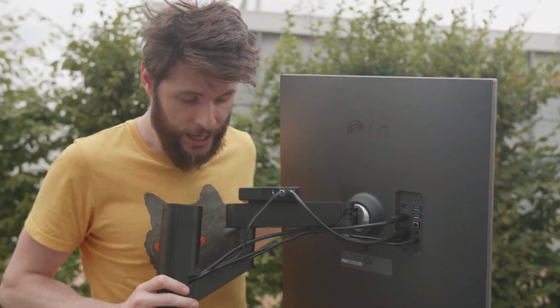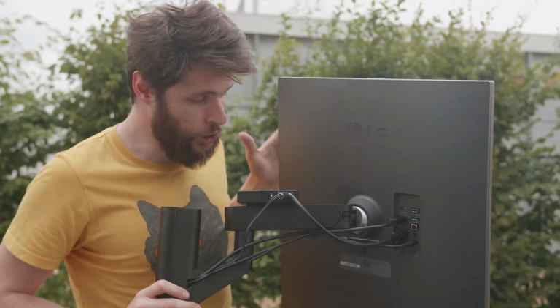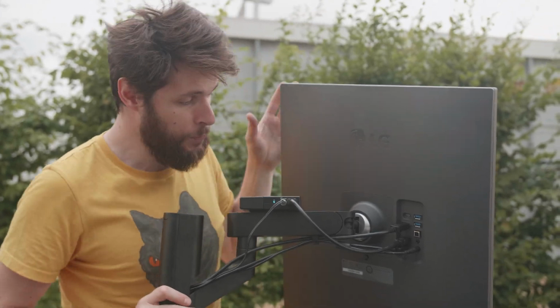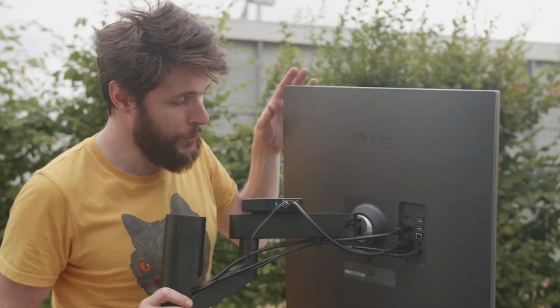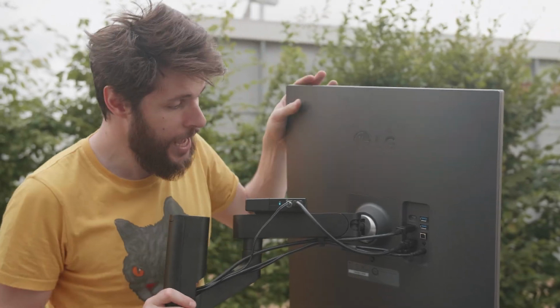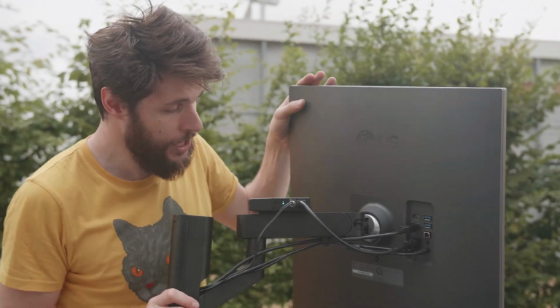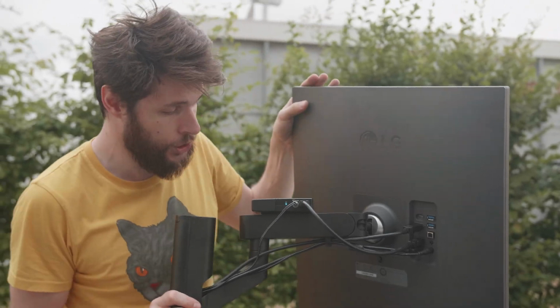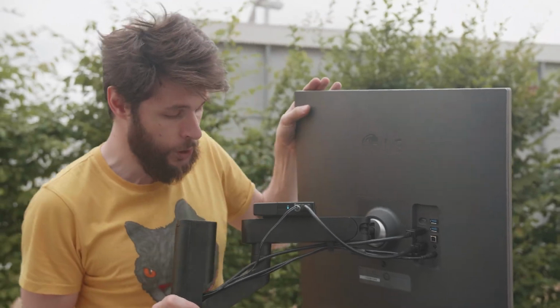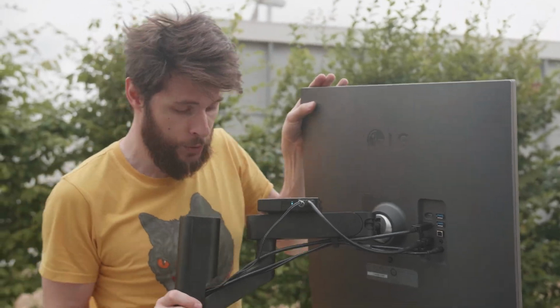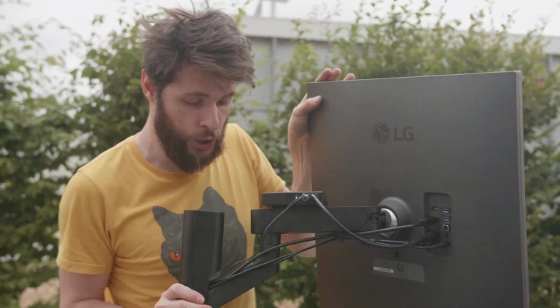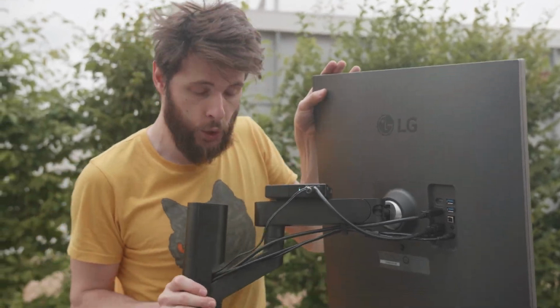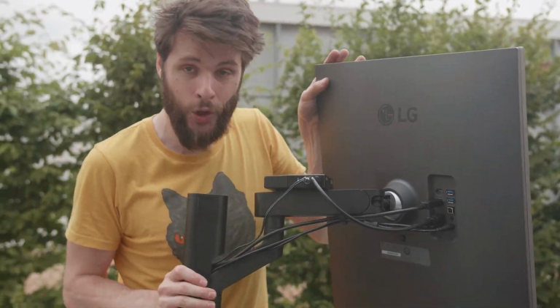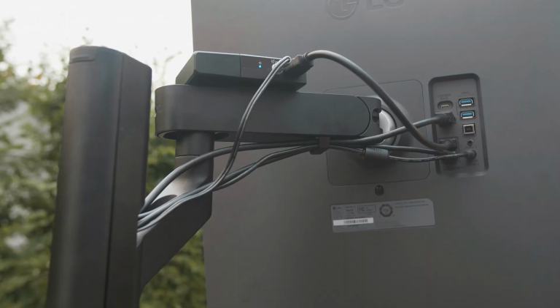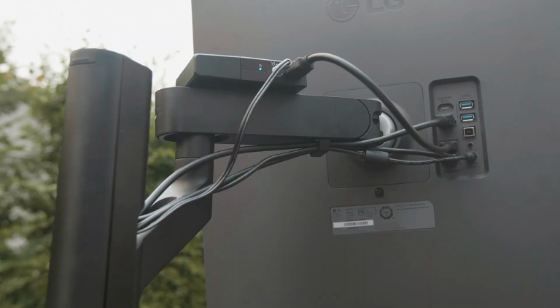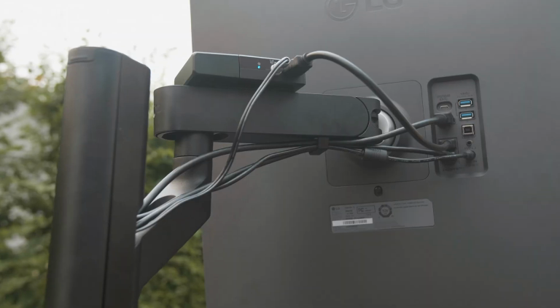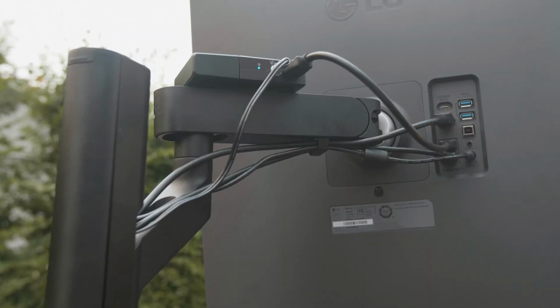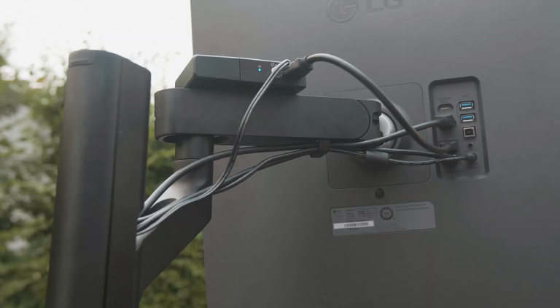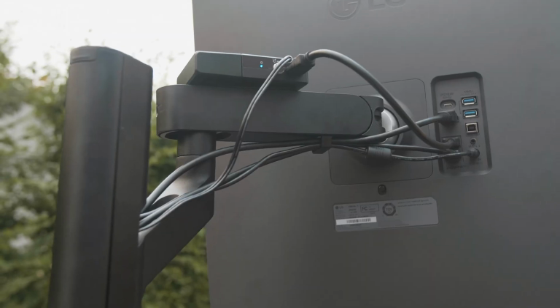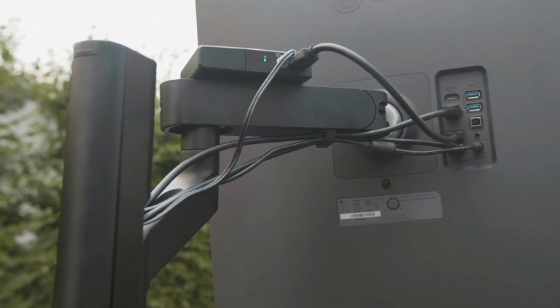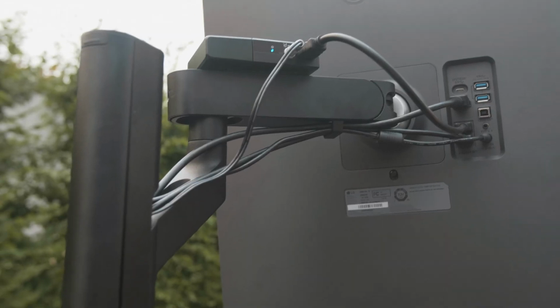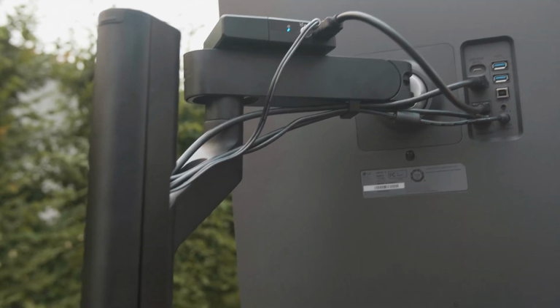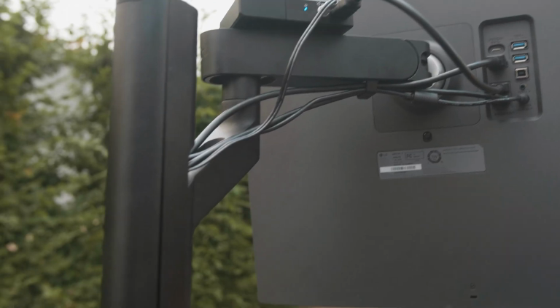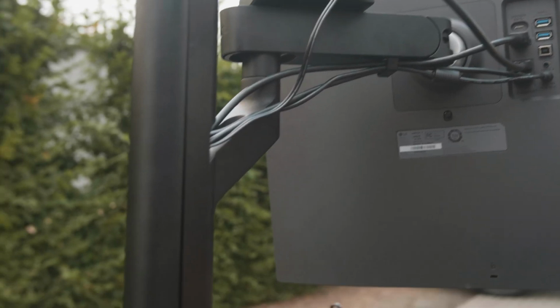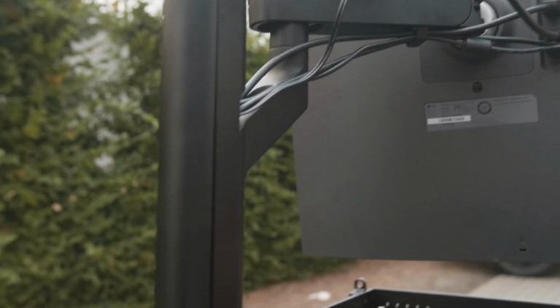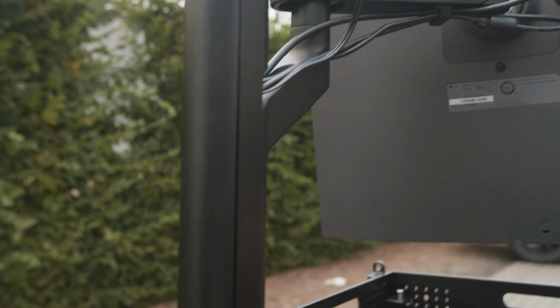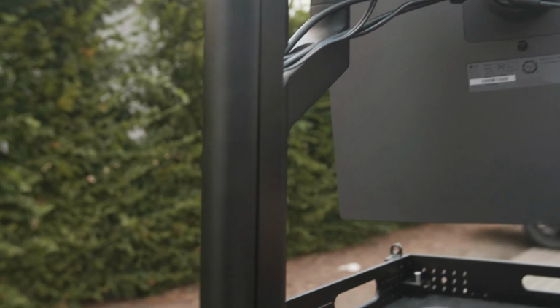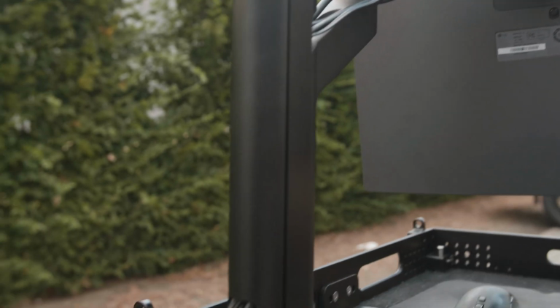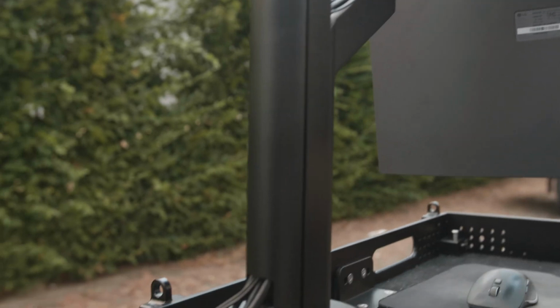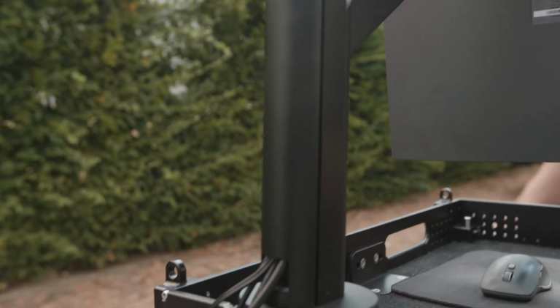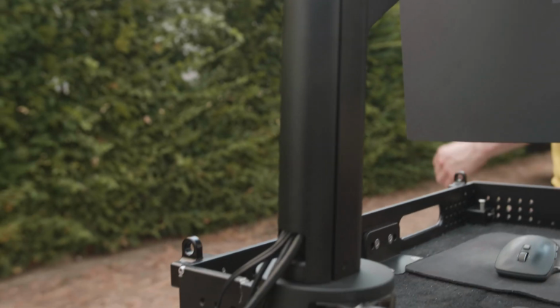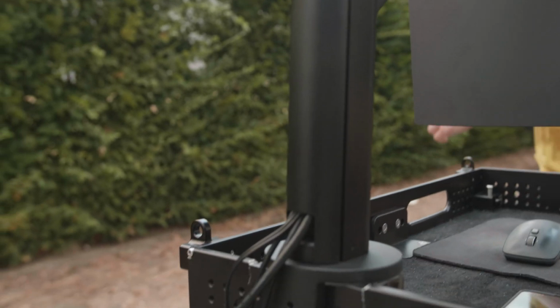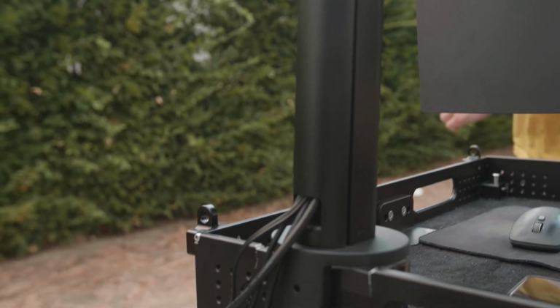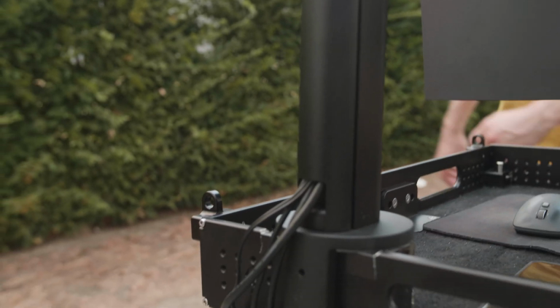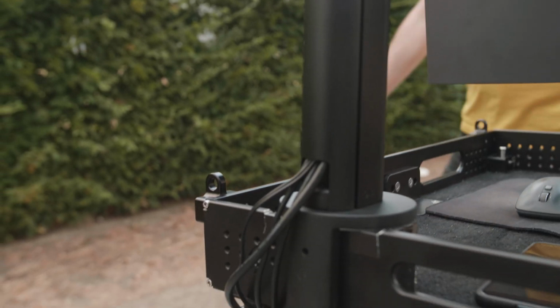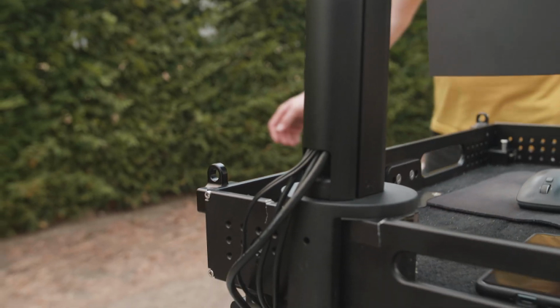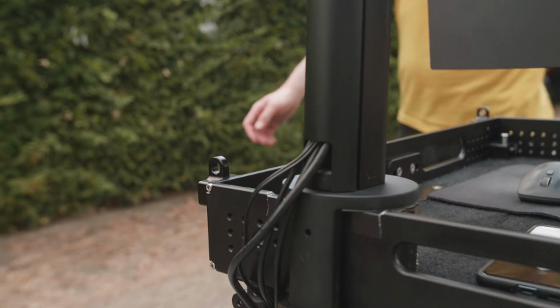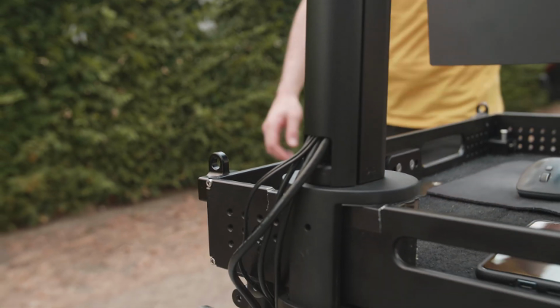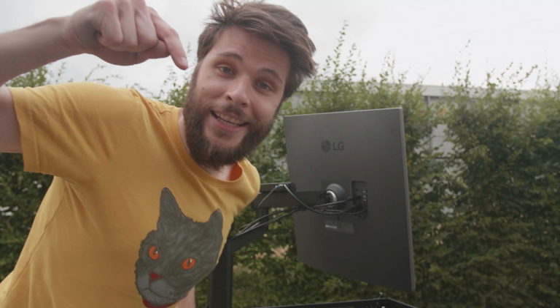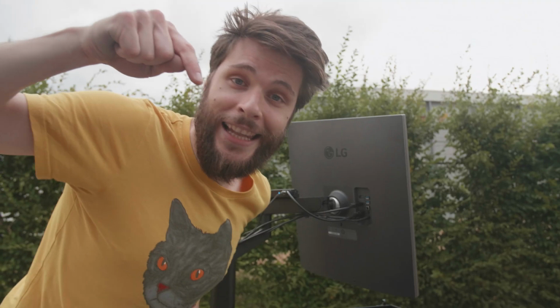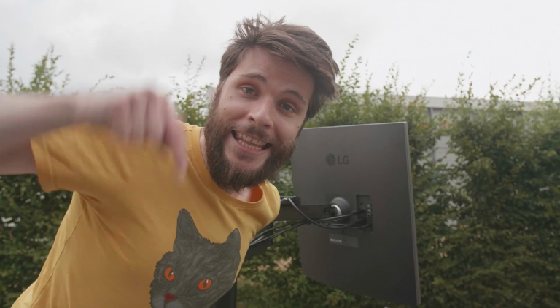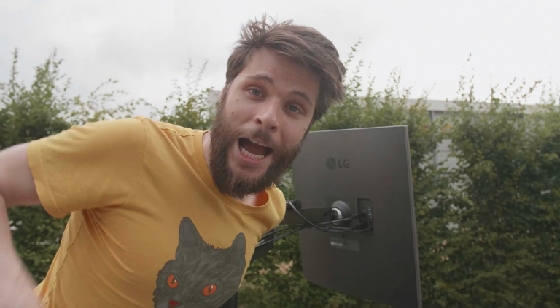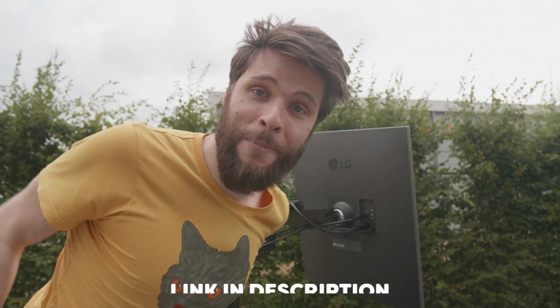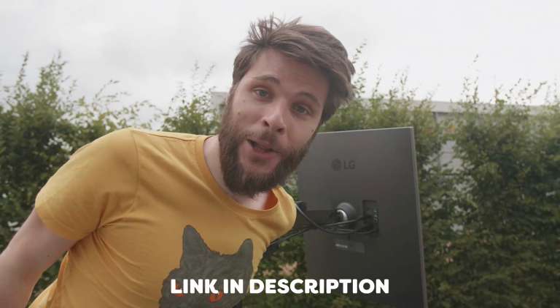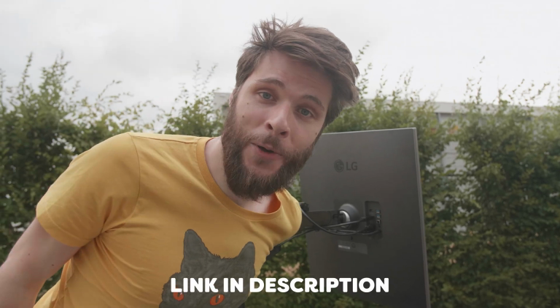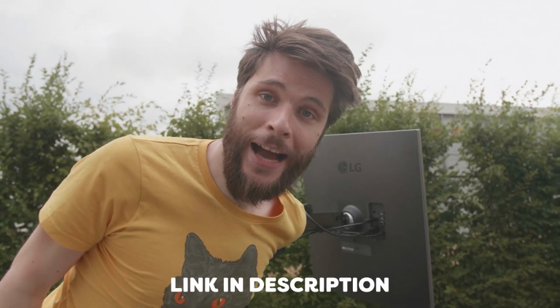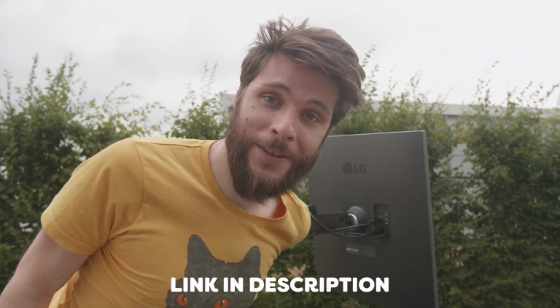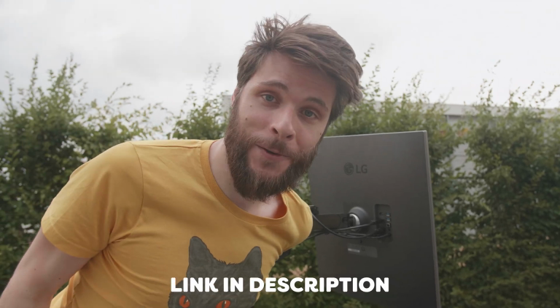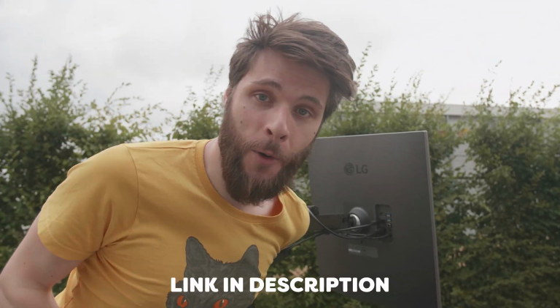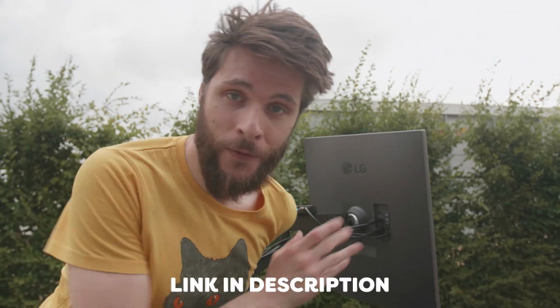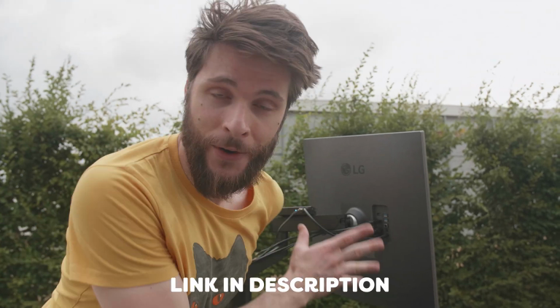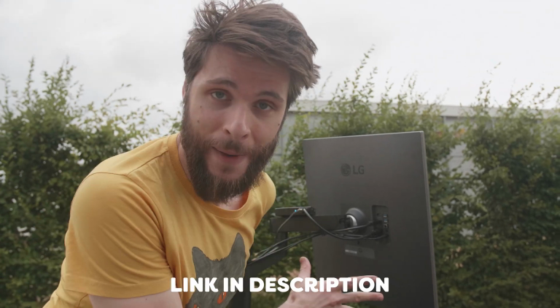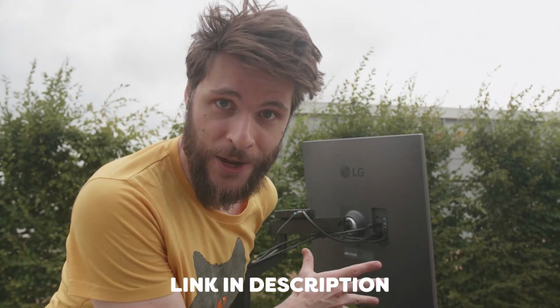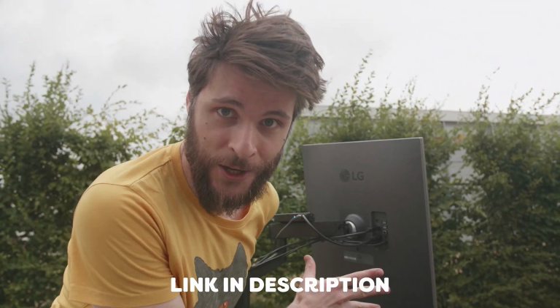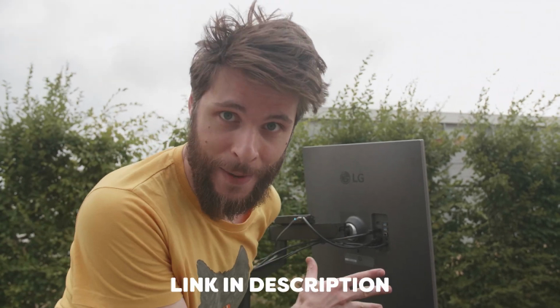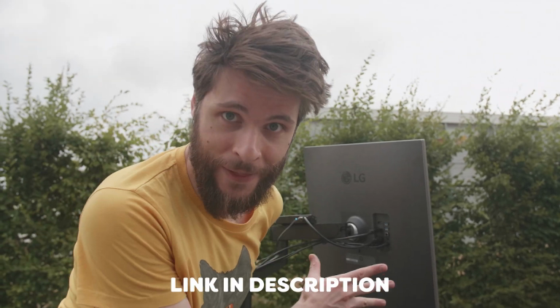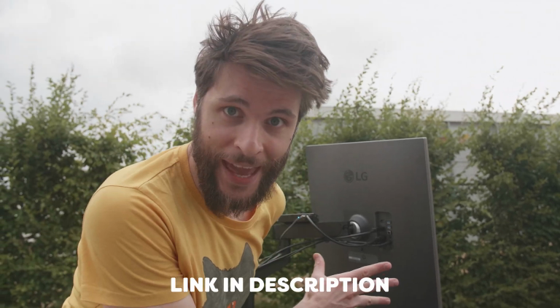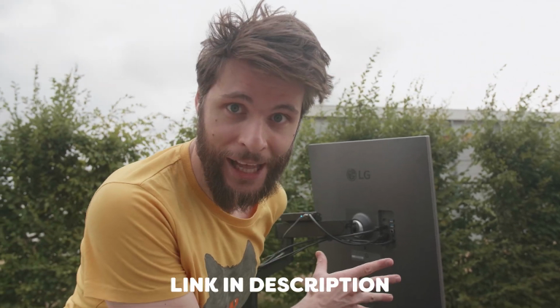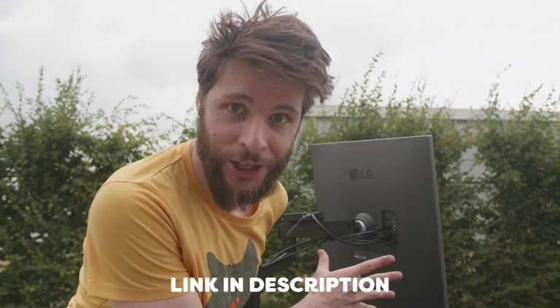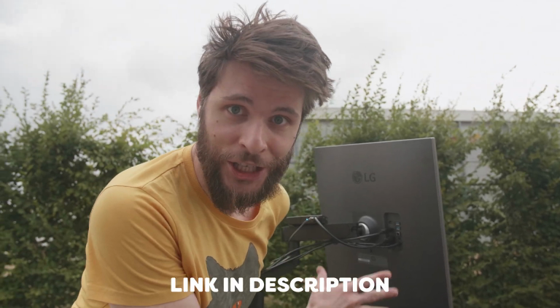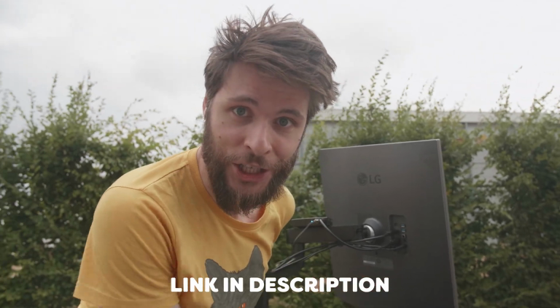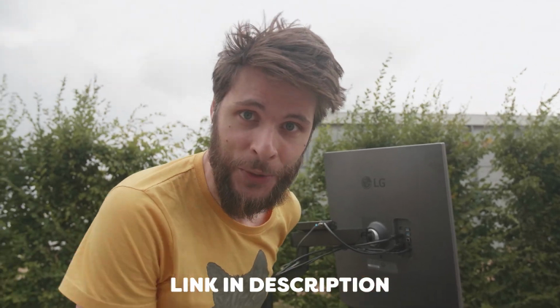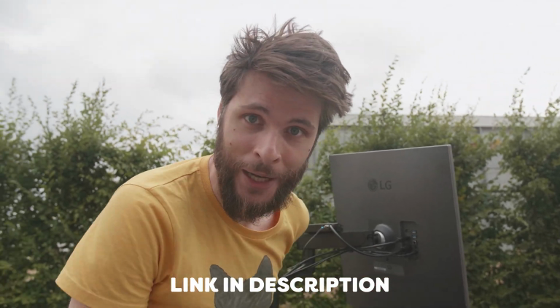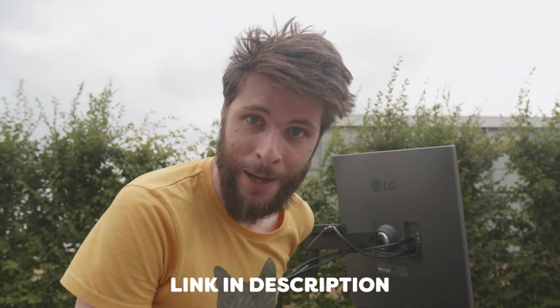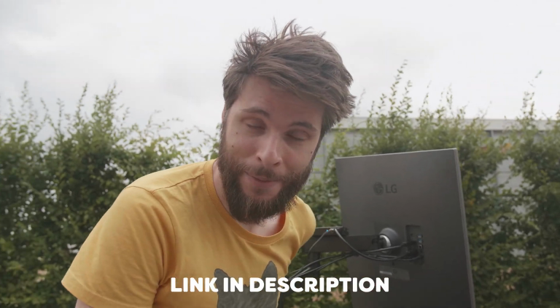It's super nice, super cool, and I love the cable management system on this one. Check the link down below for more information about the LG DualUp.